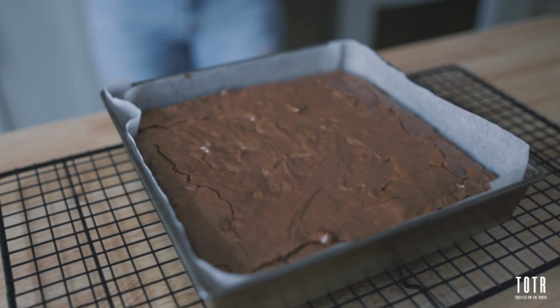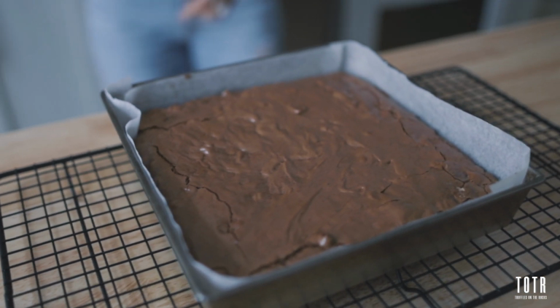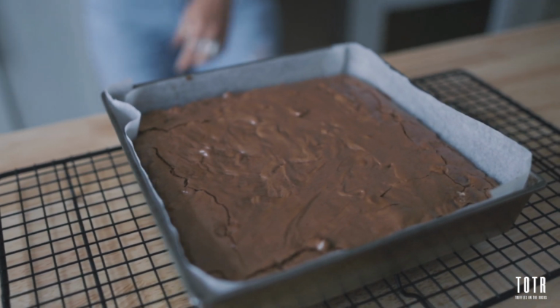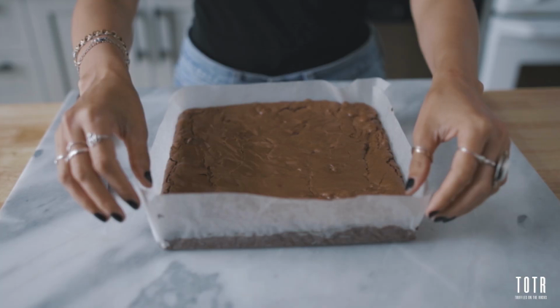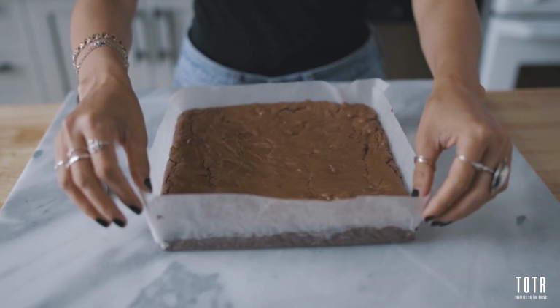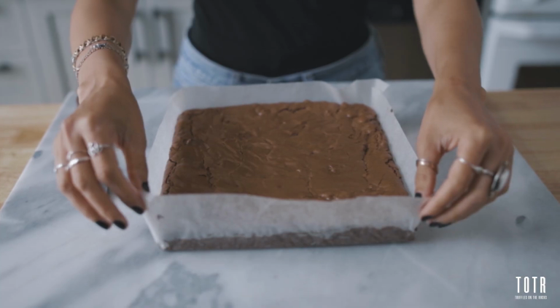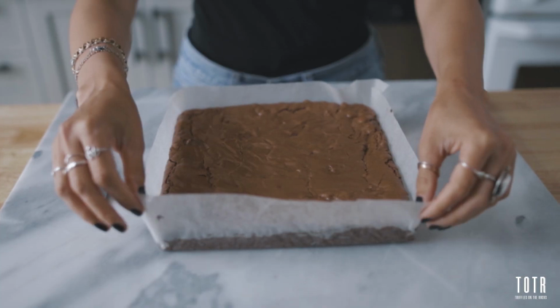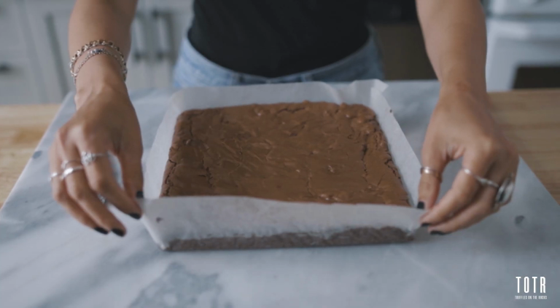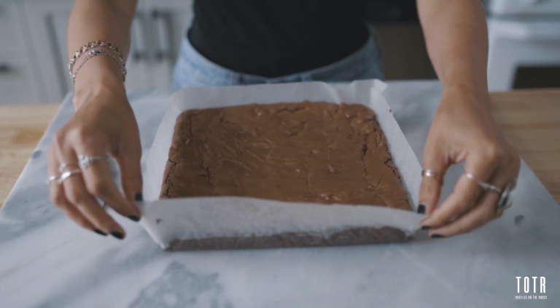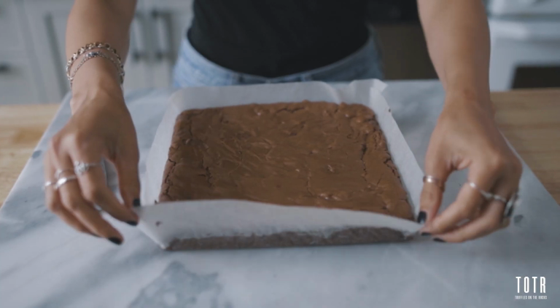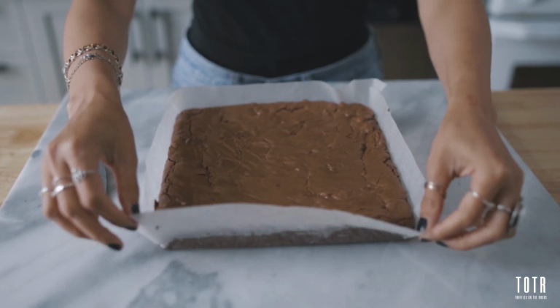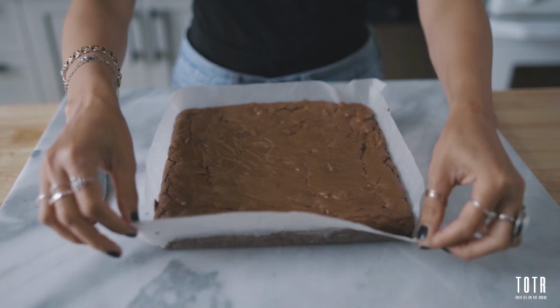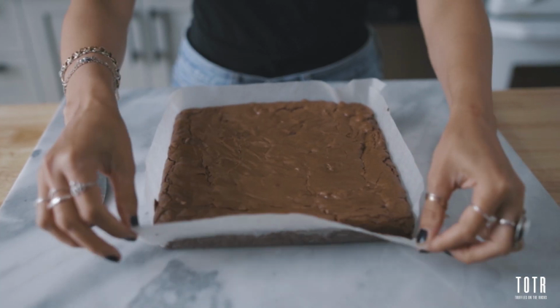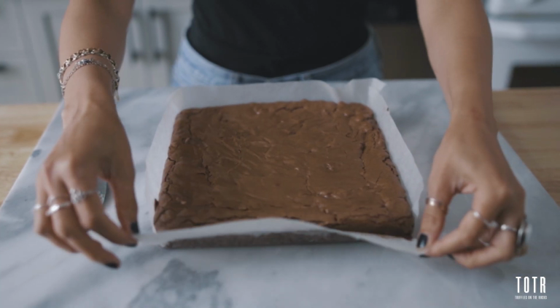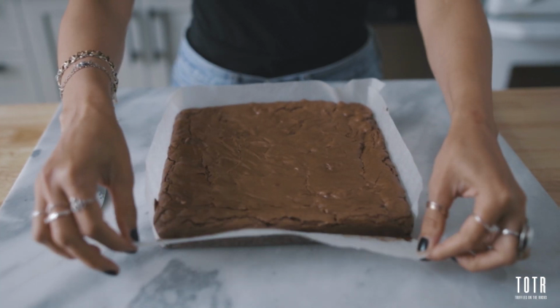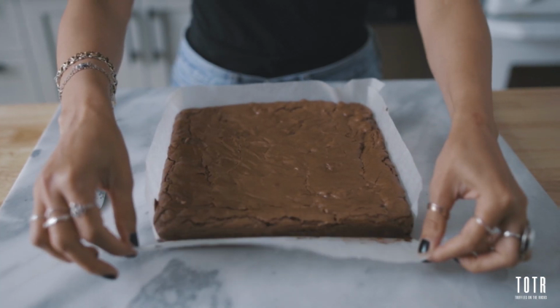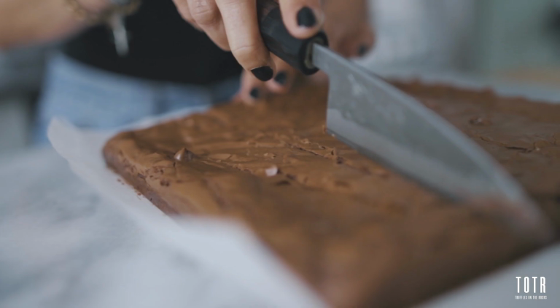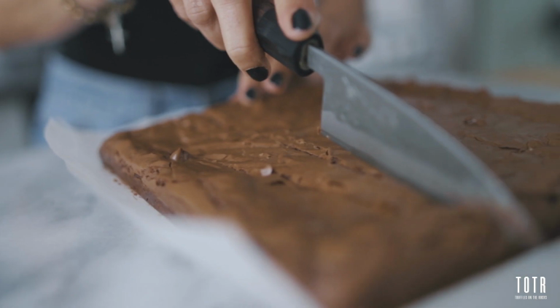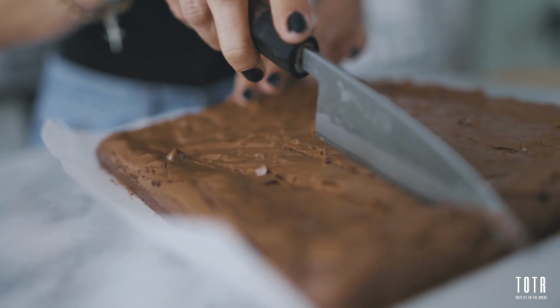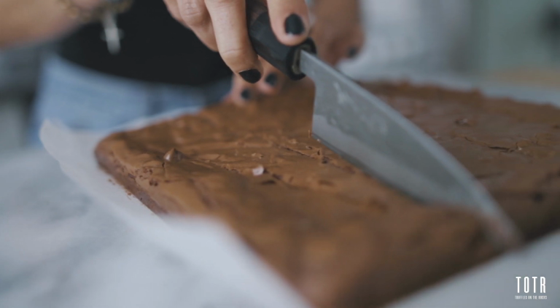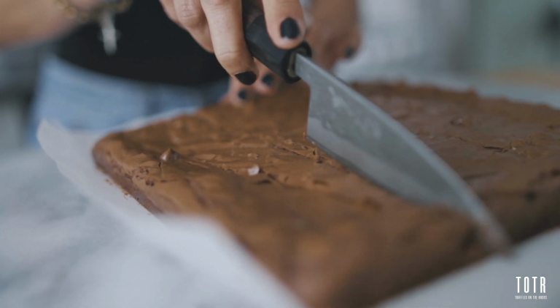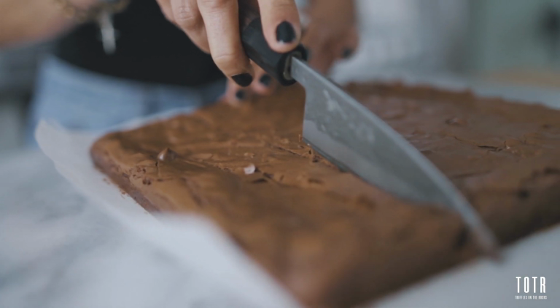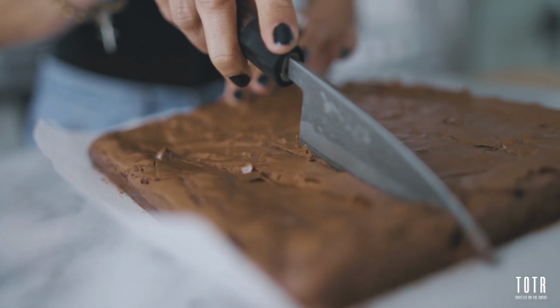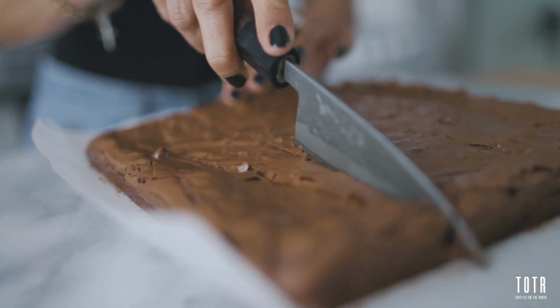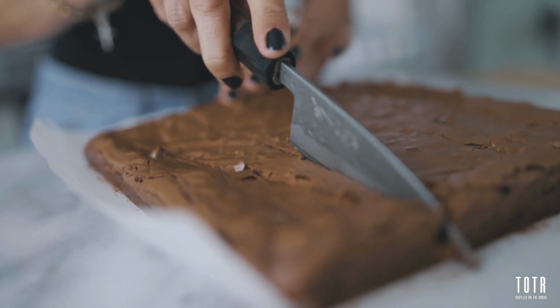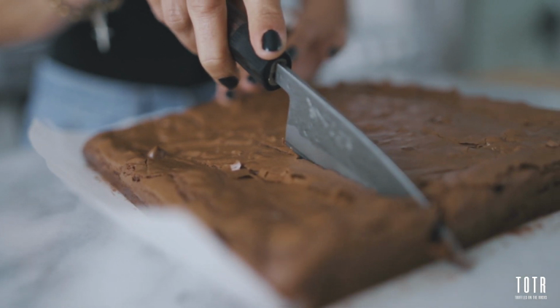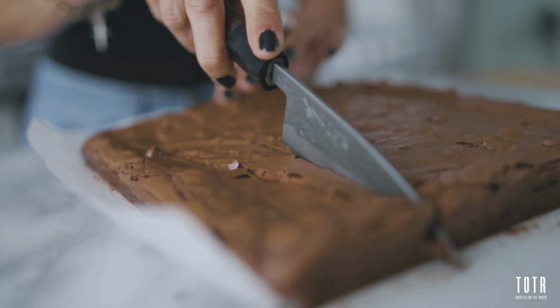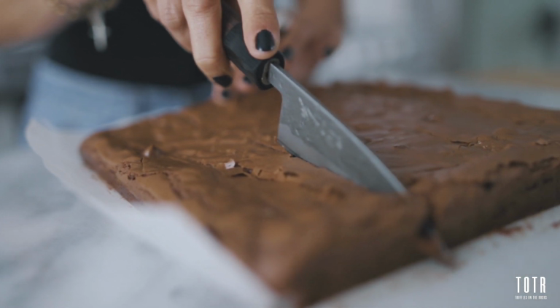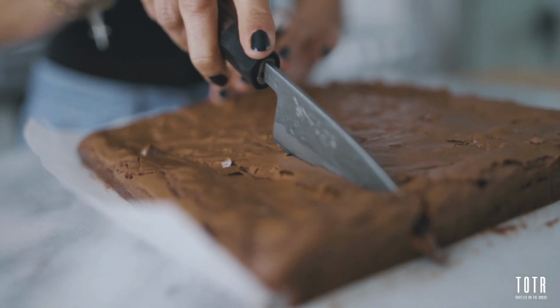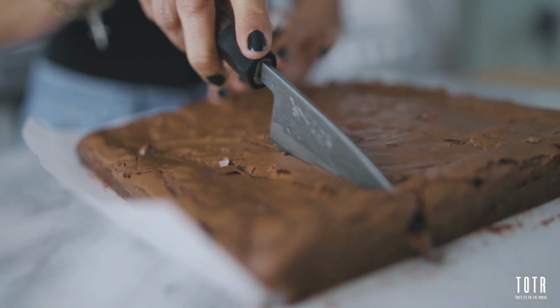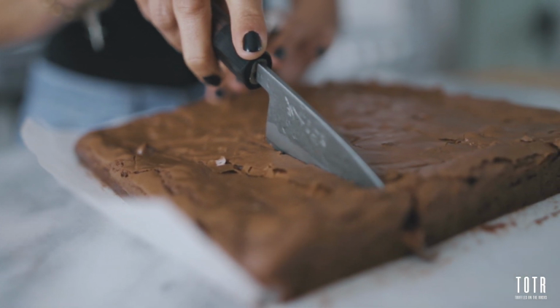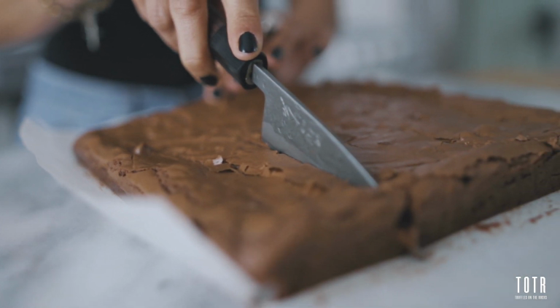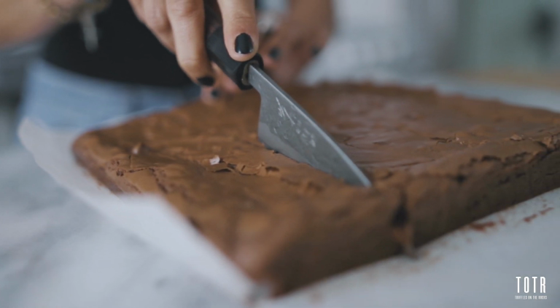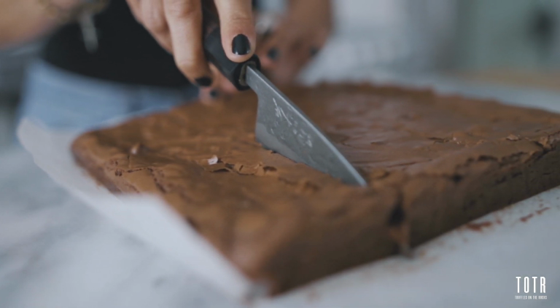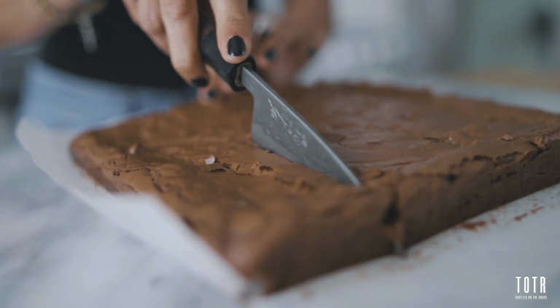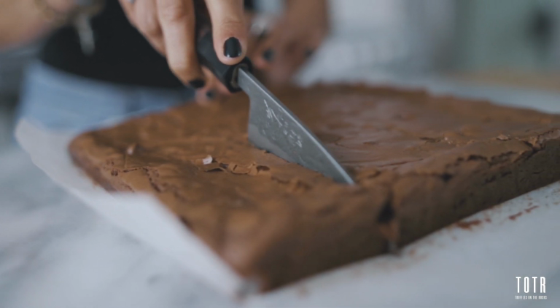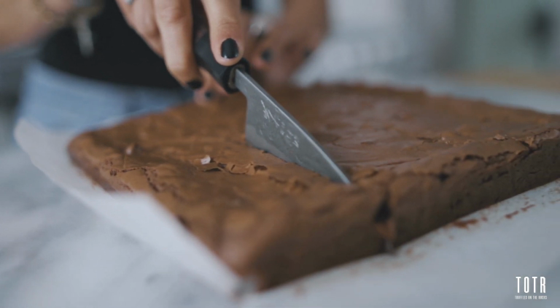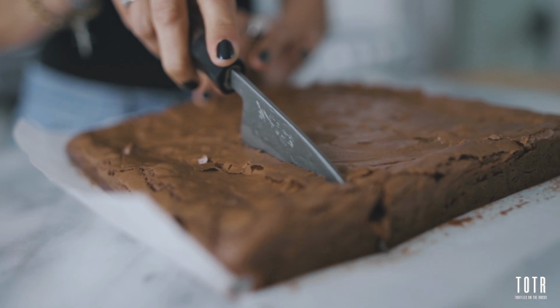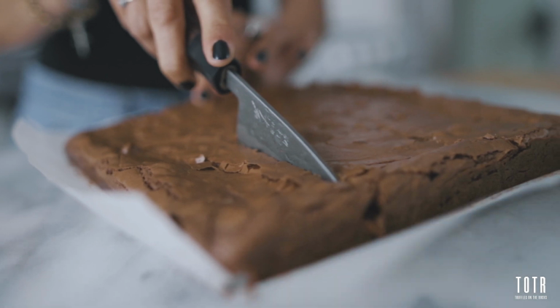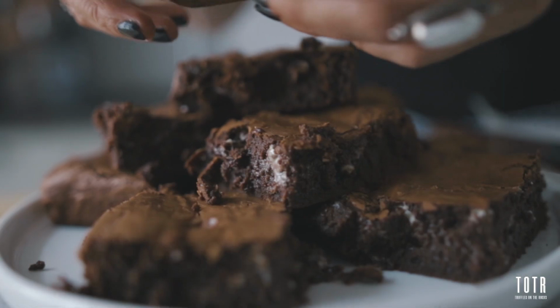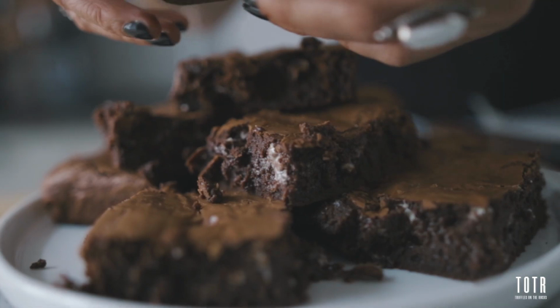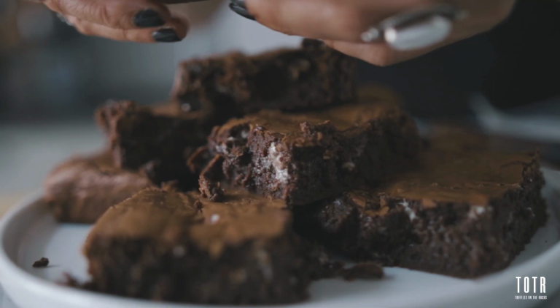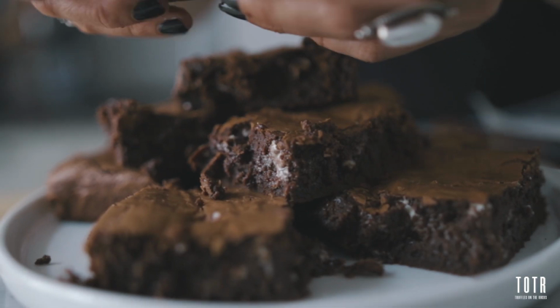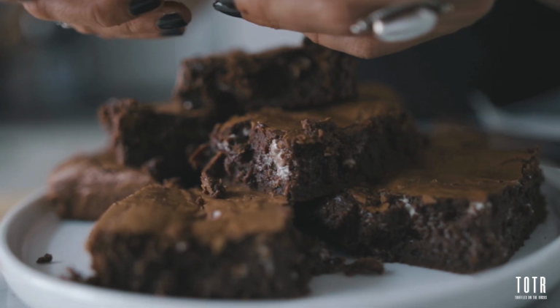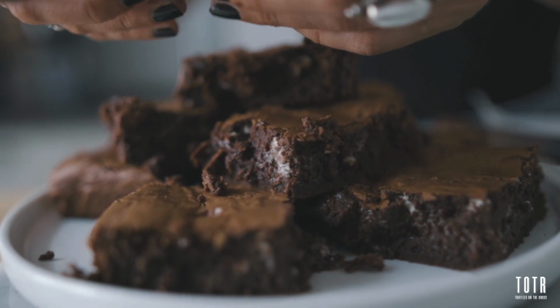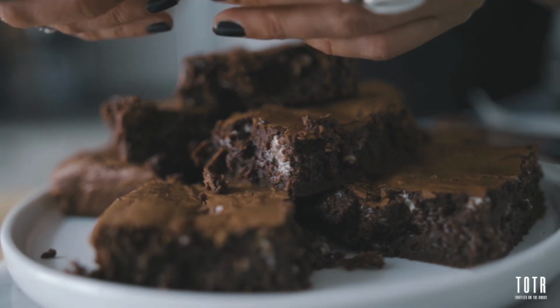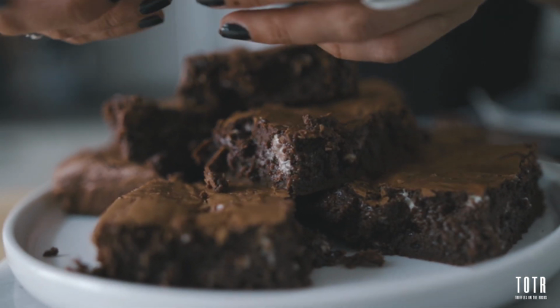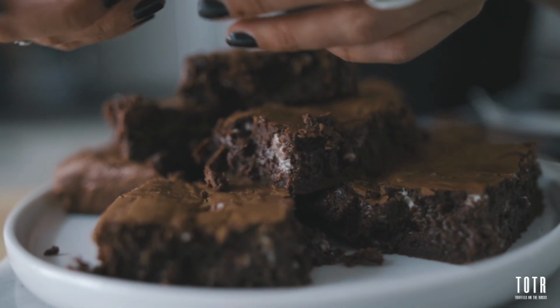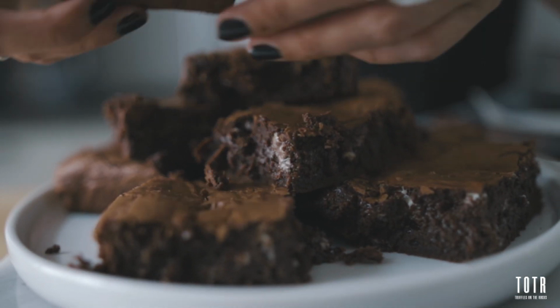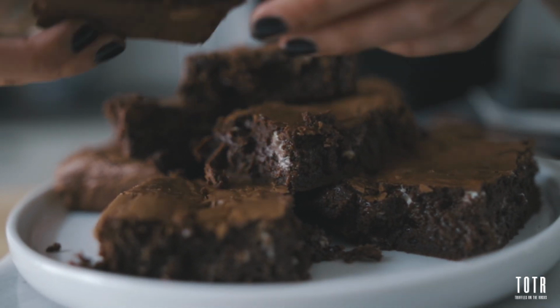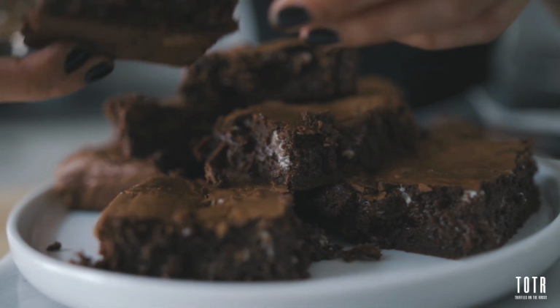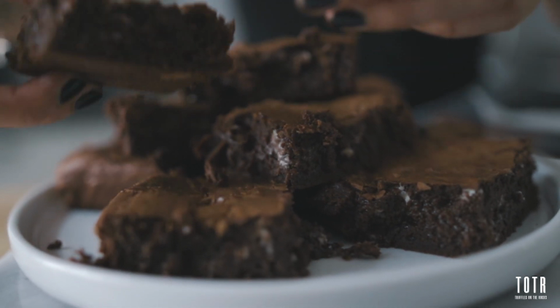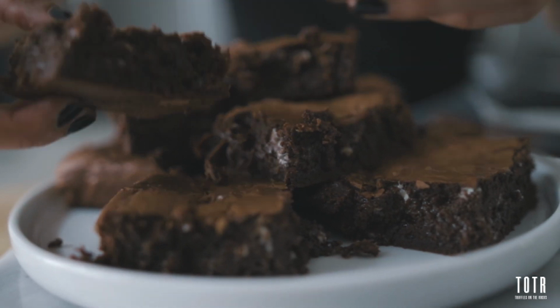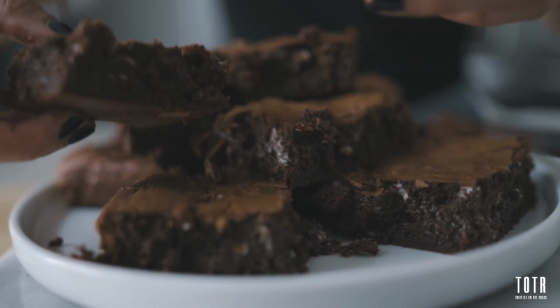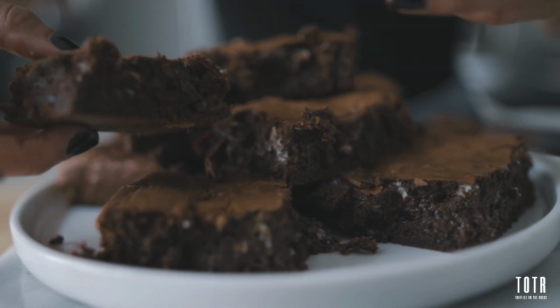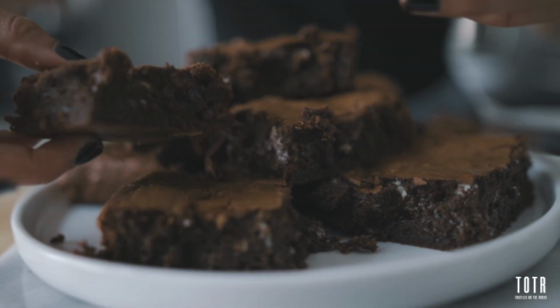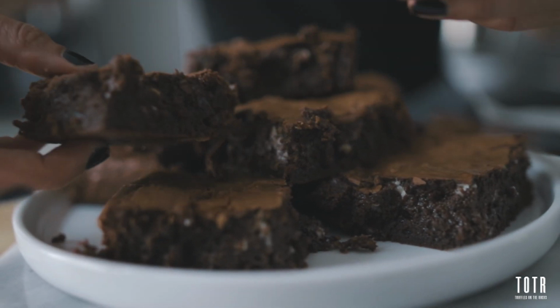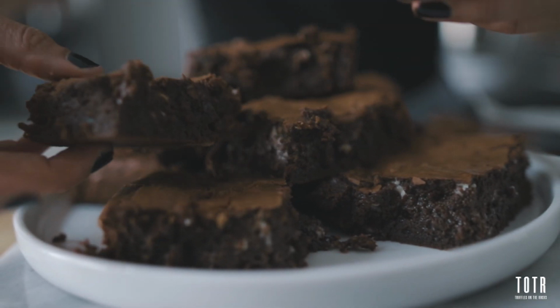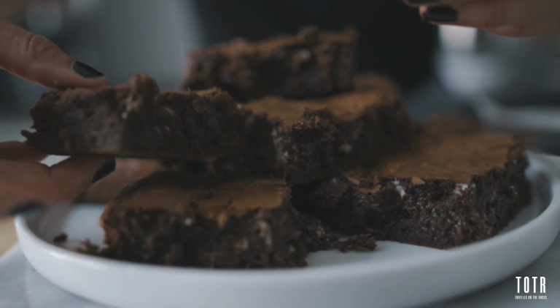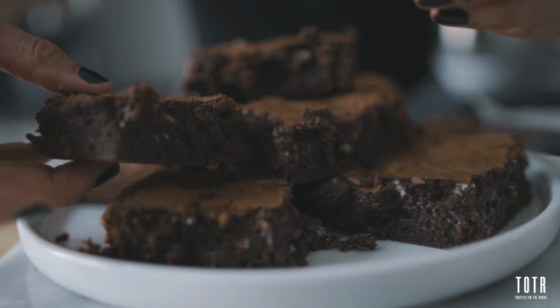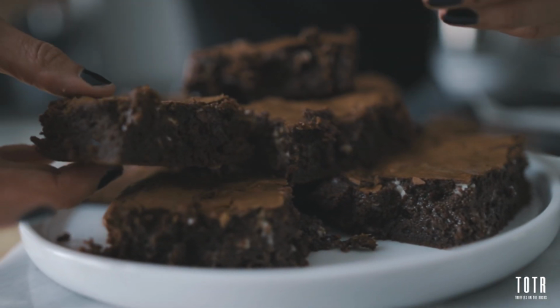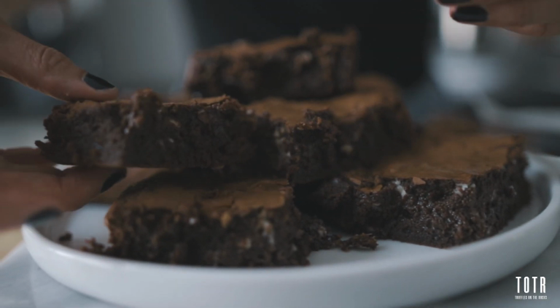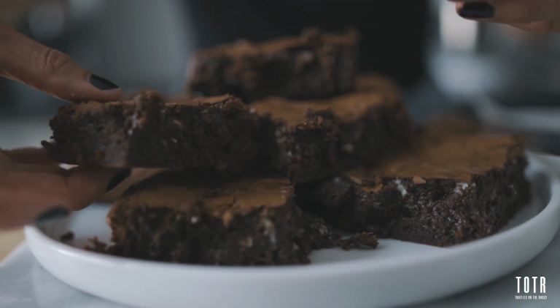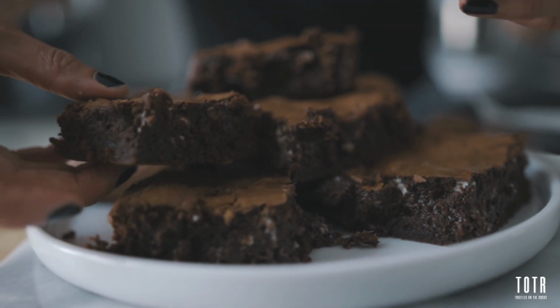You can now plate, serve, but mostly — you're ready to eat. I really hope you can enjoy it. Bon appétit!